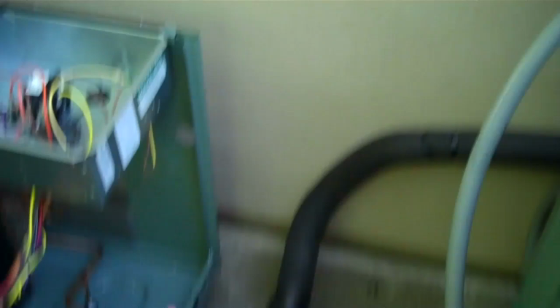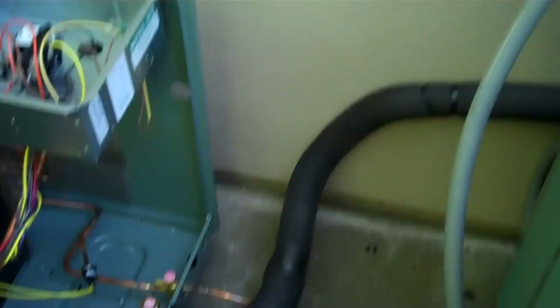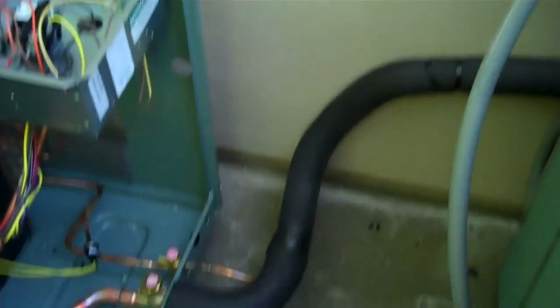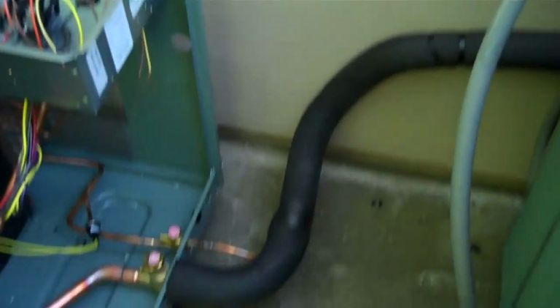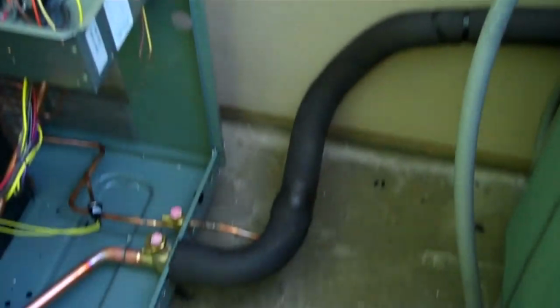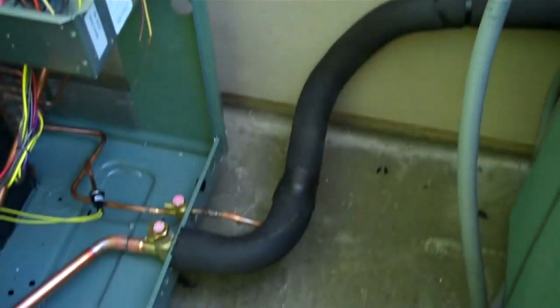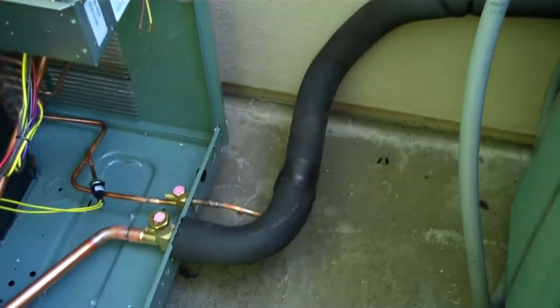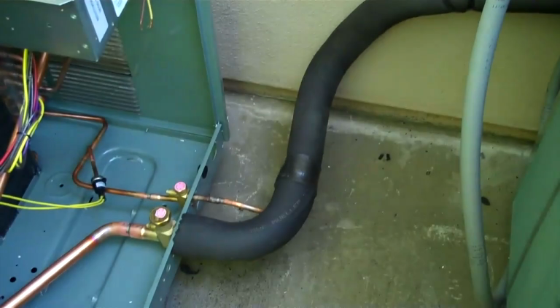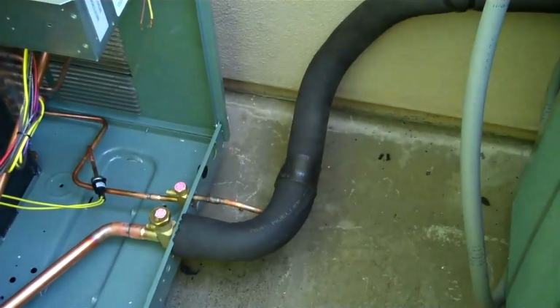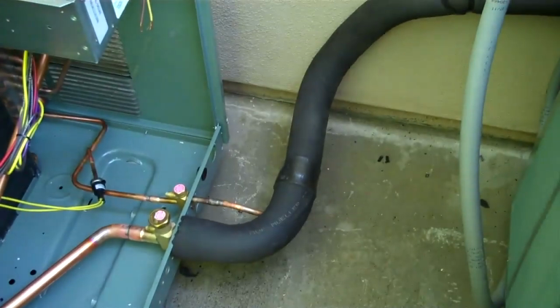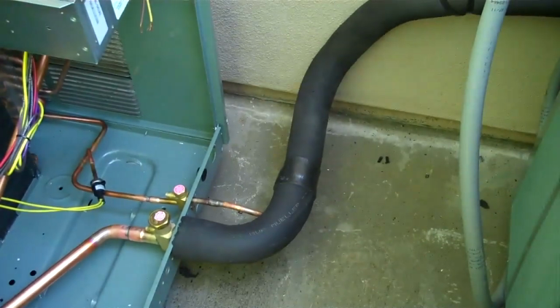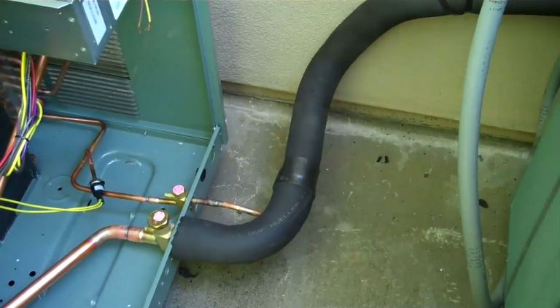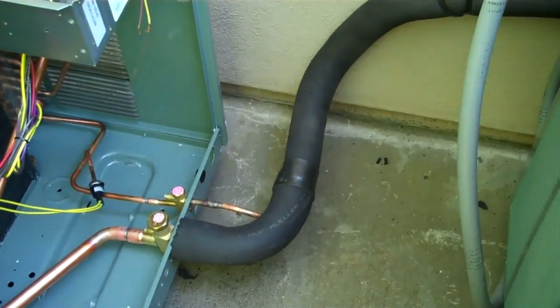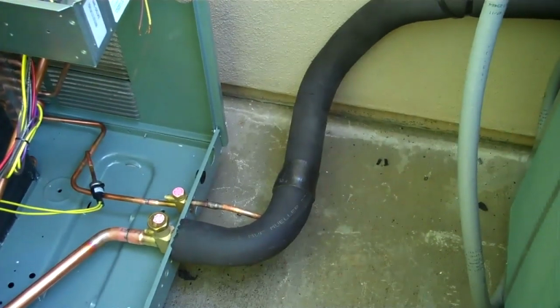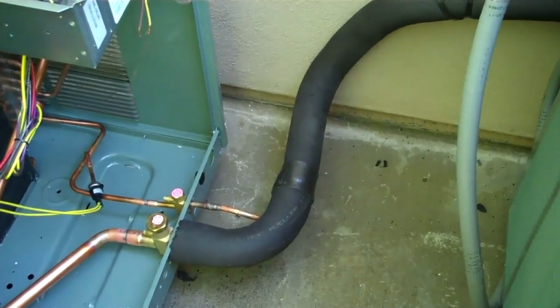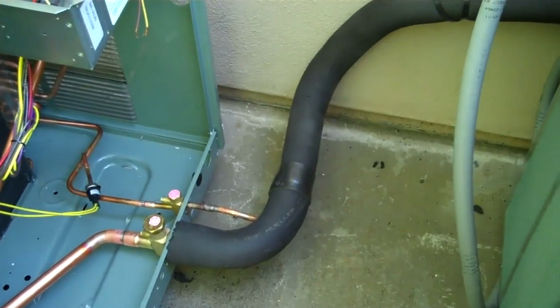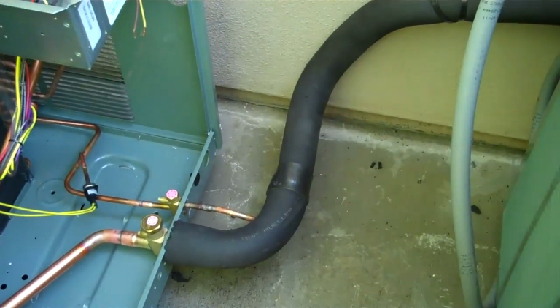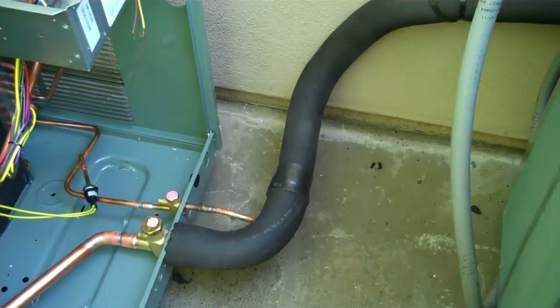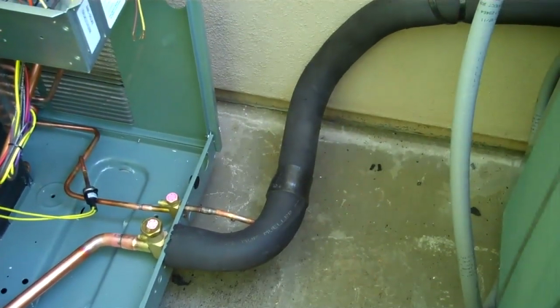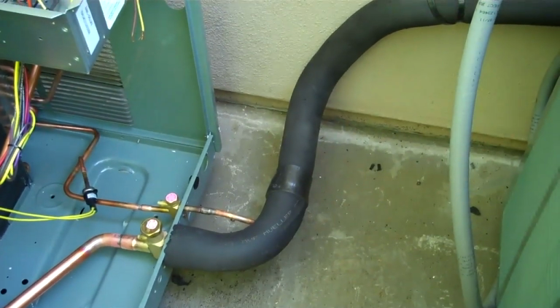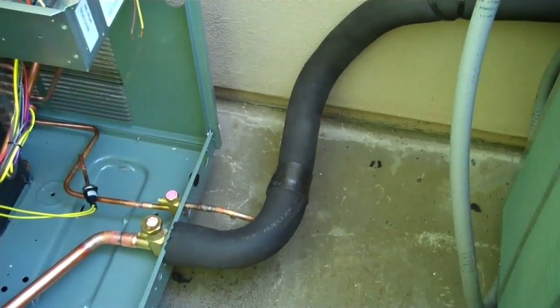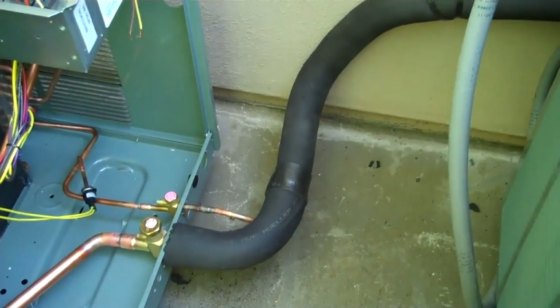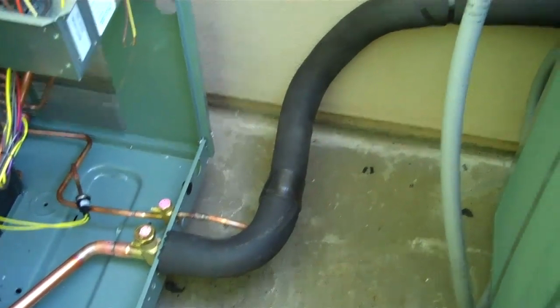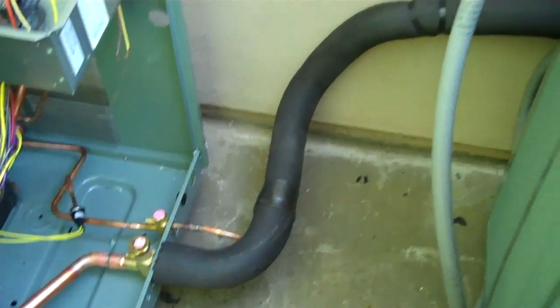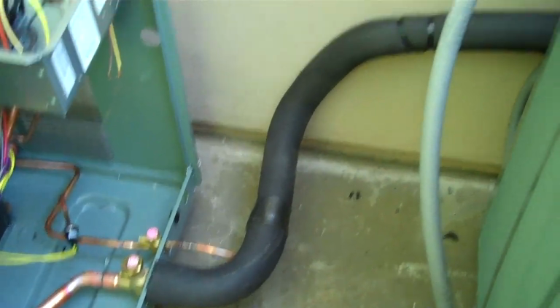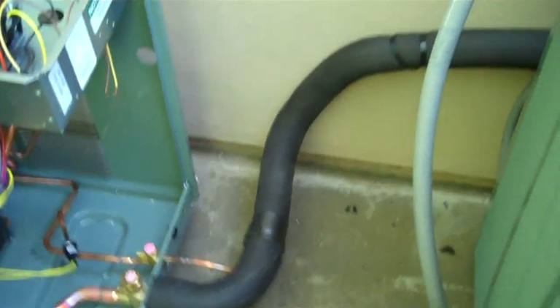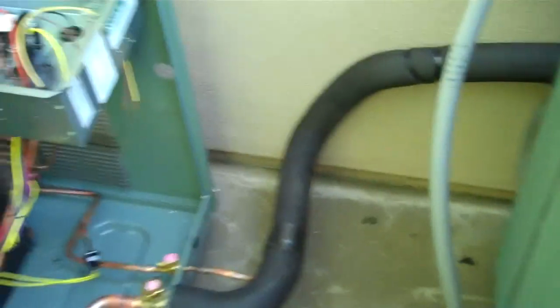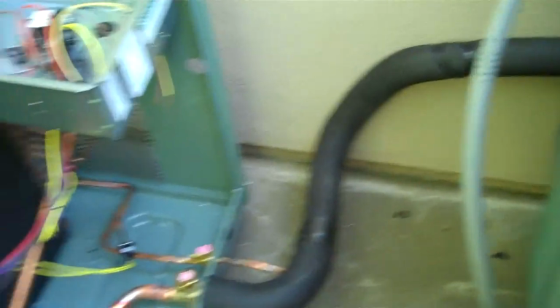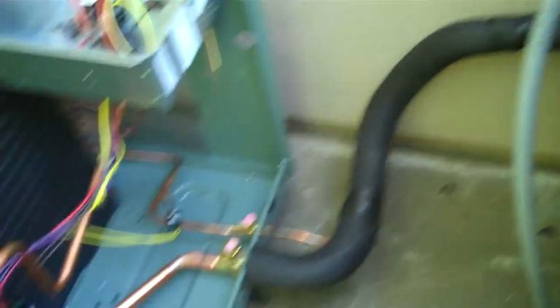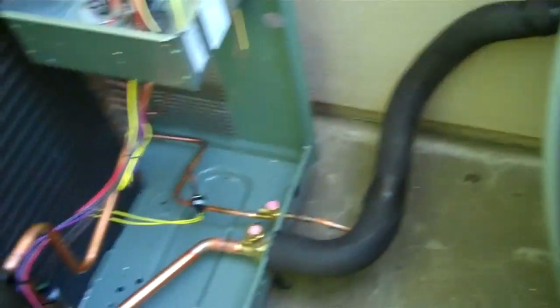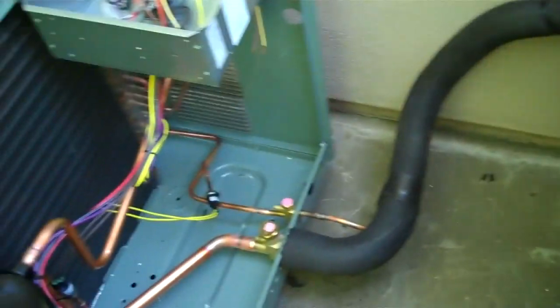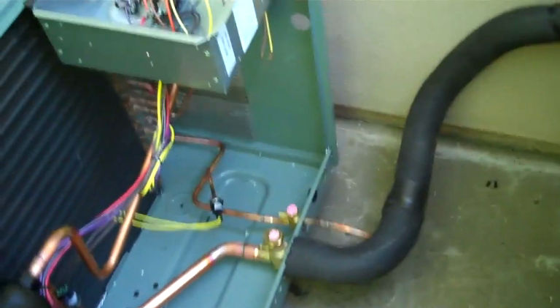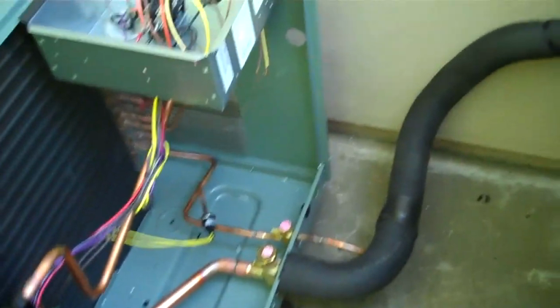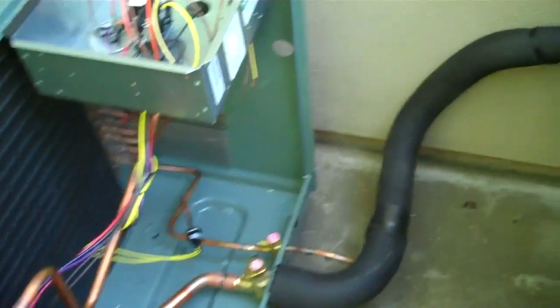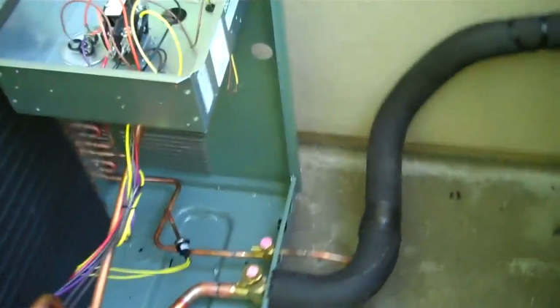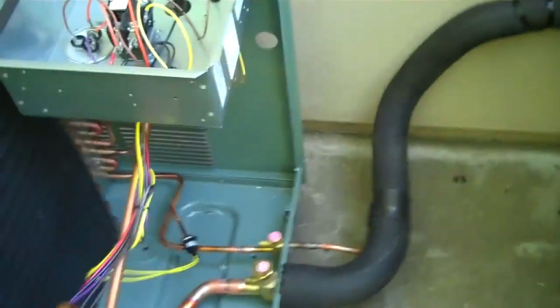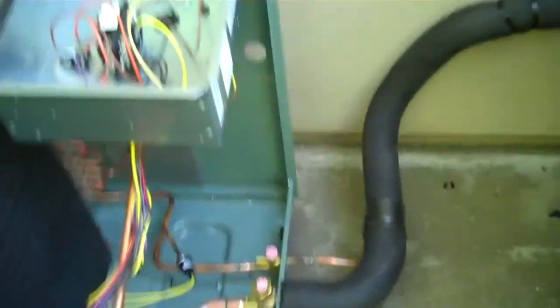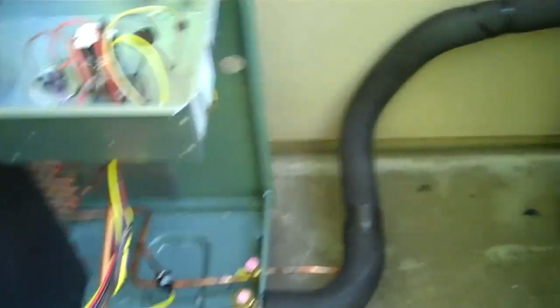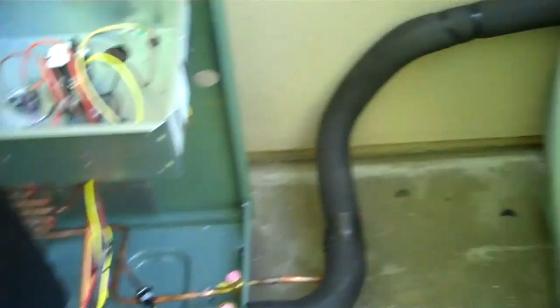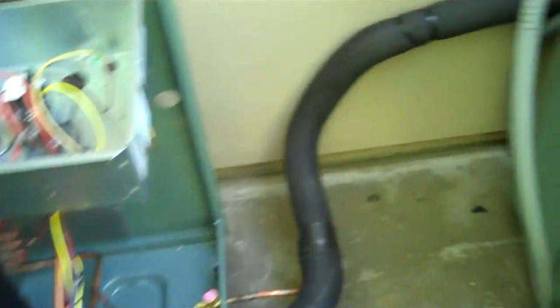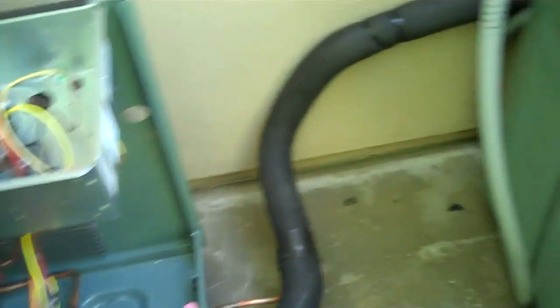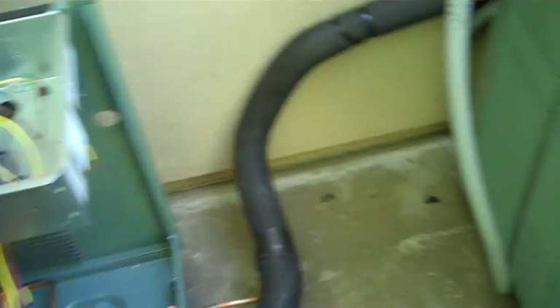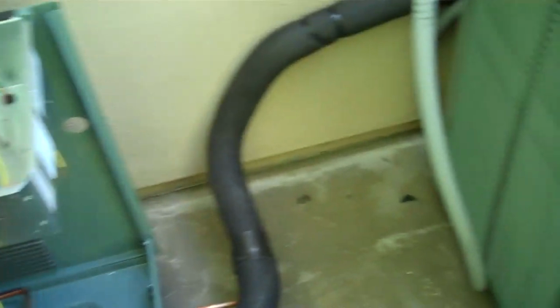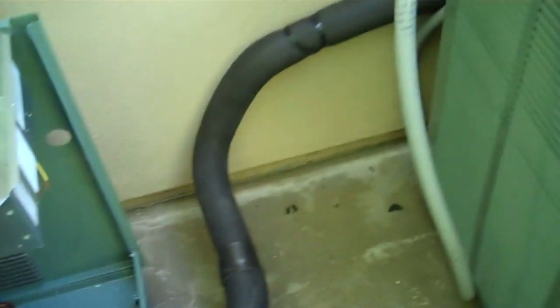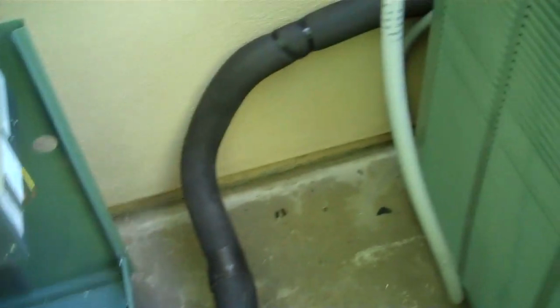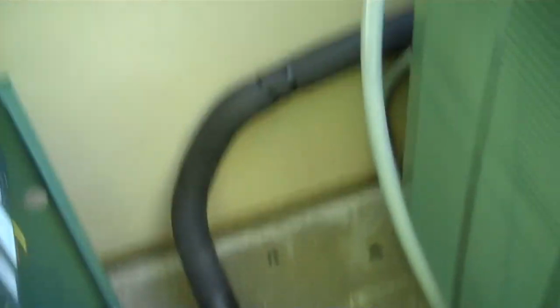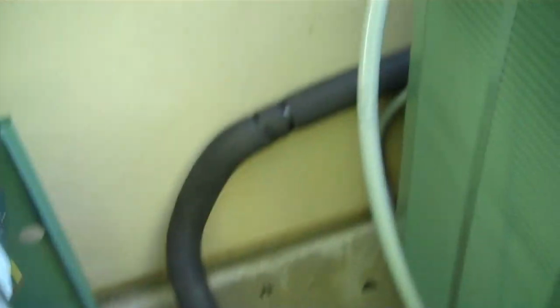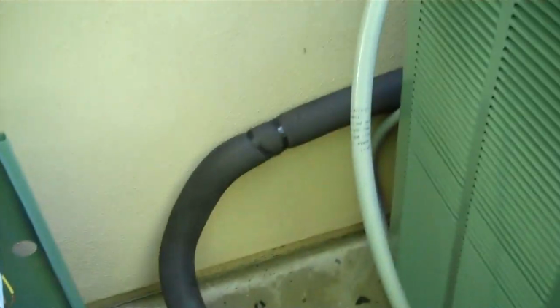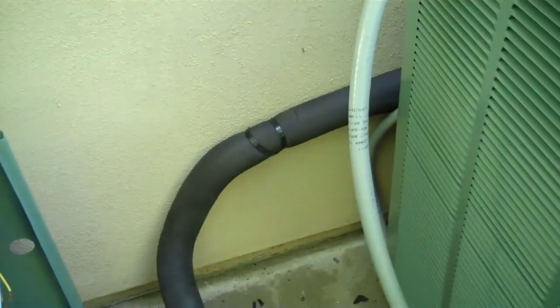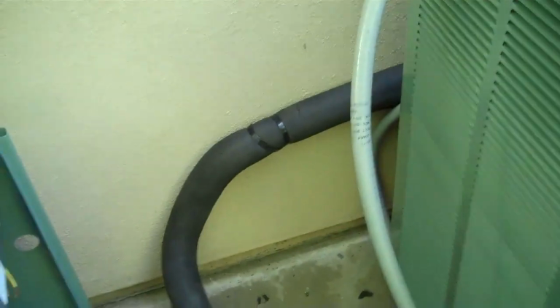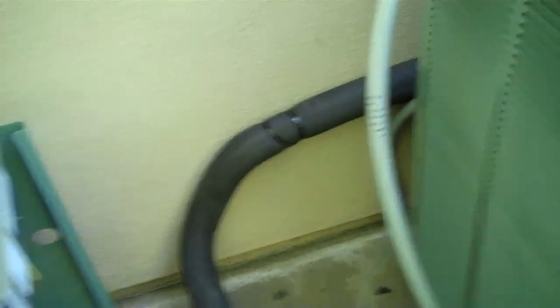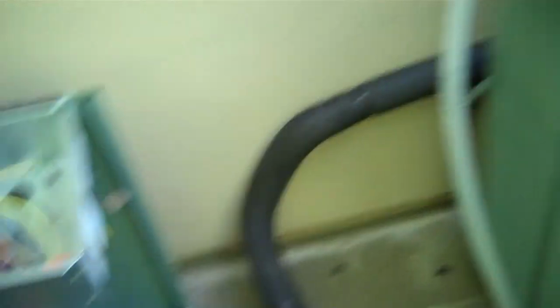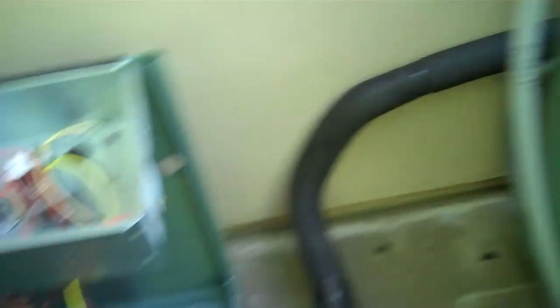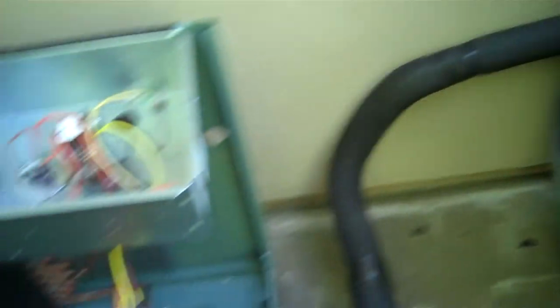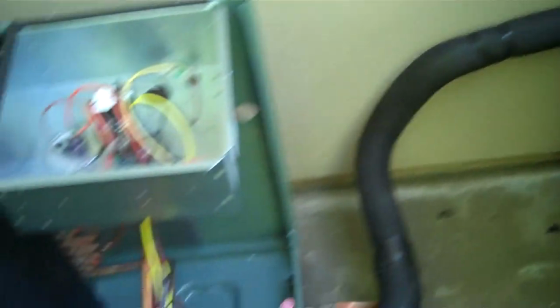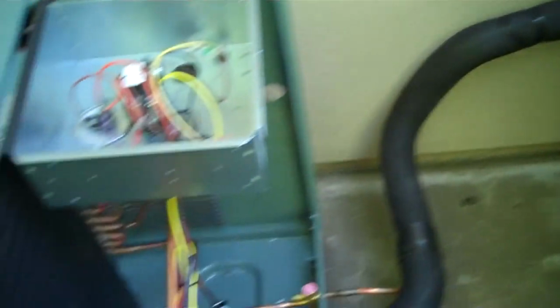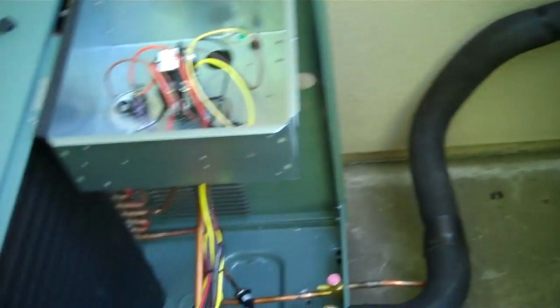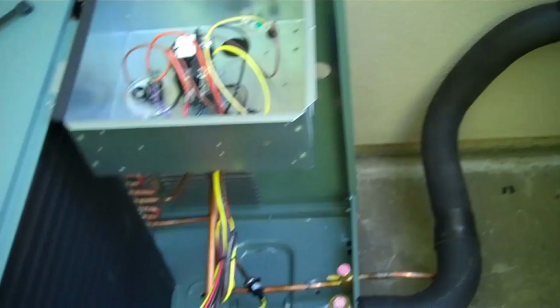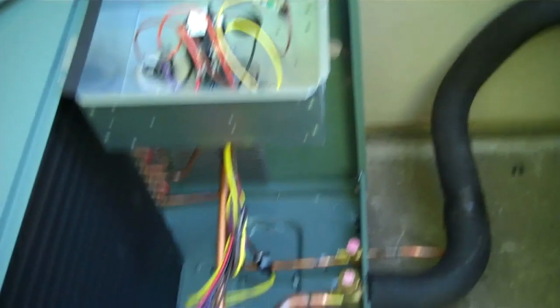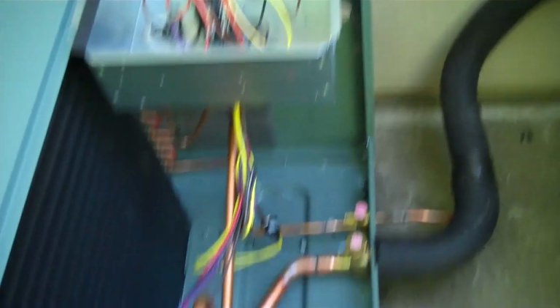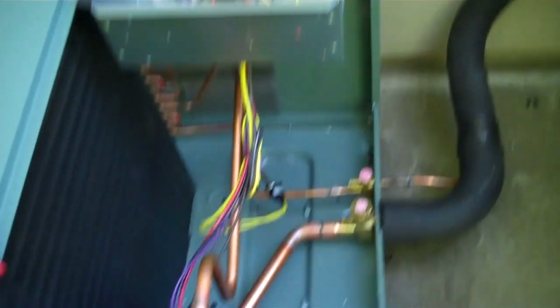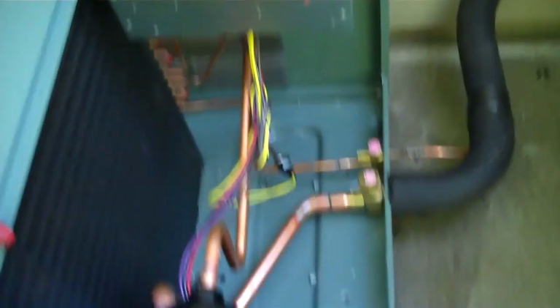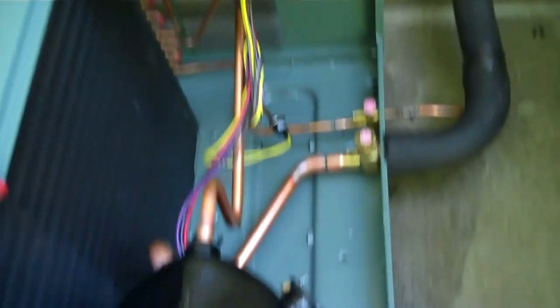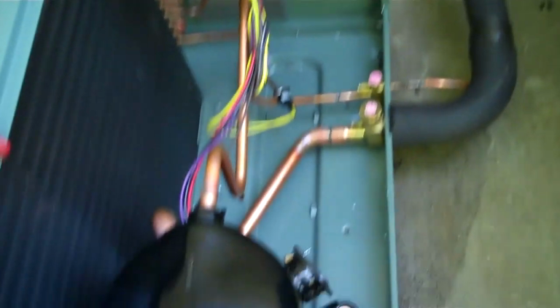Refrigerant piping is done. Just got to hook up the electrical and get this thing running.